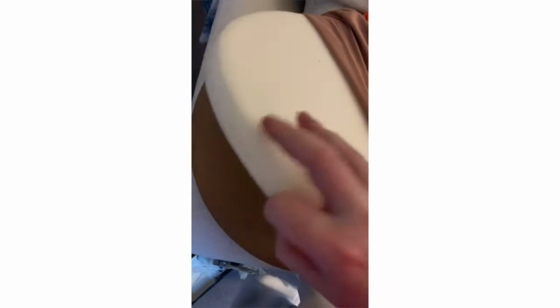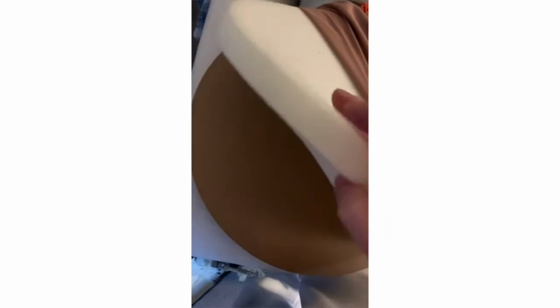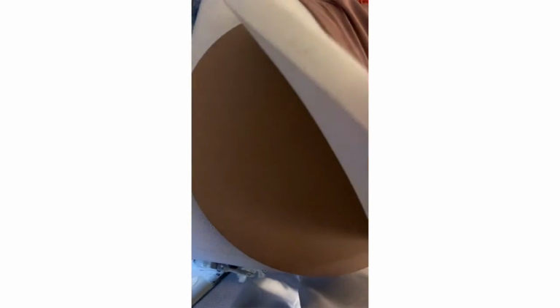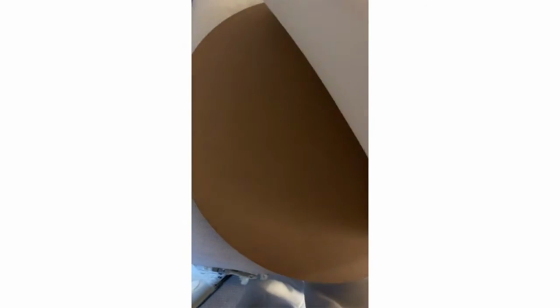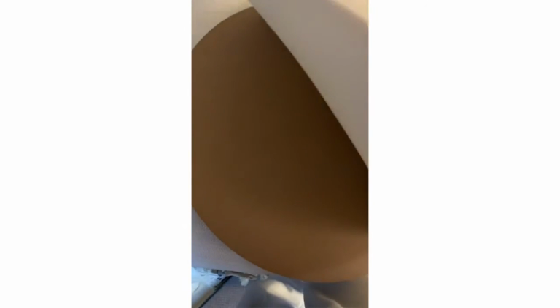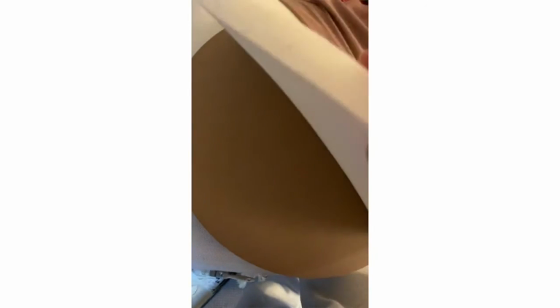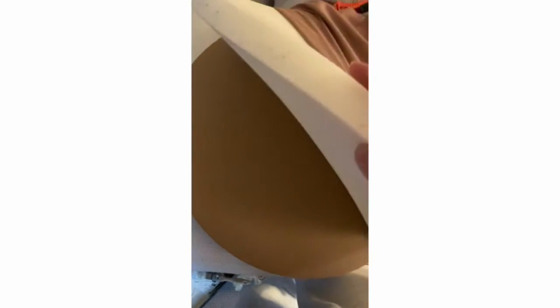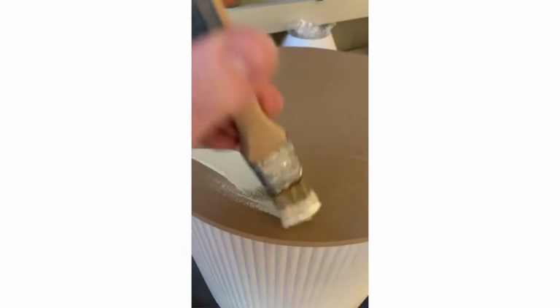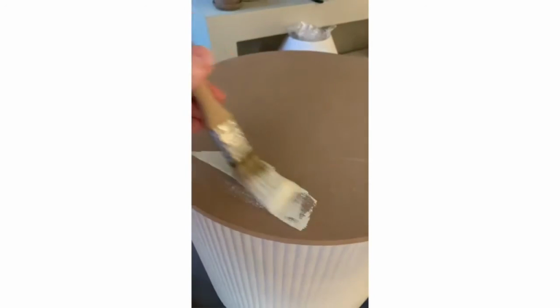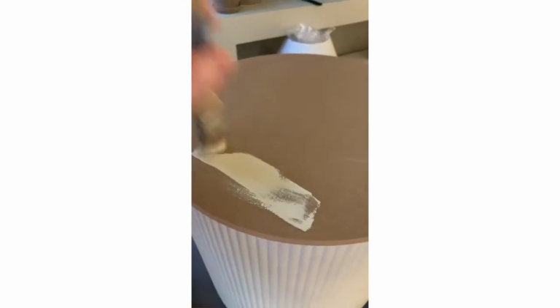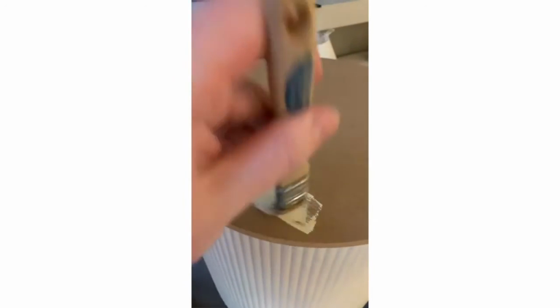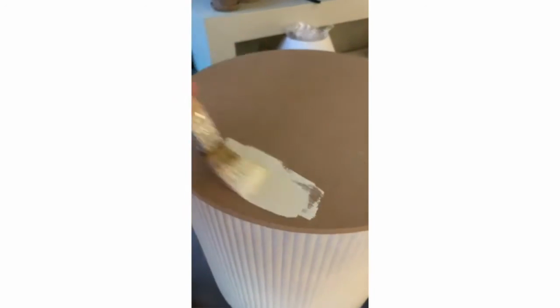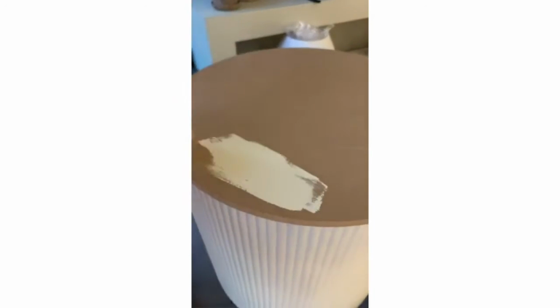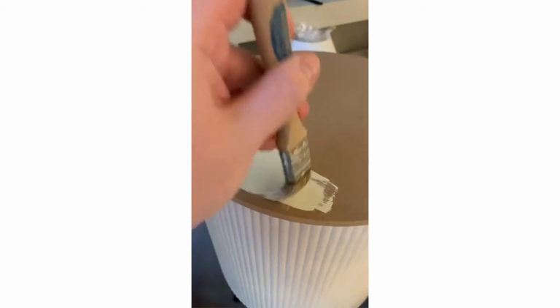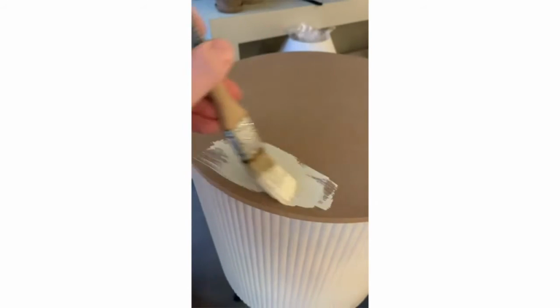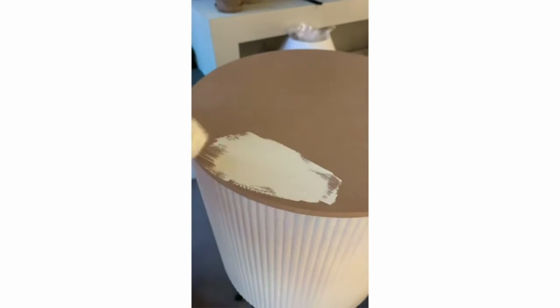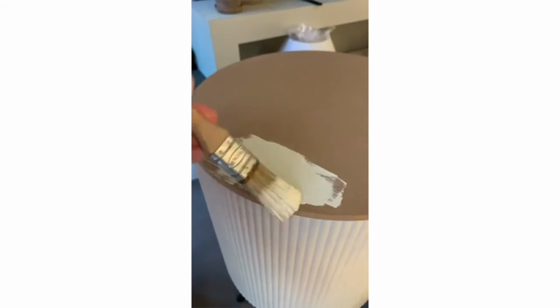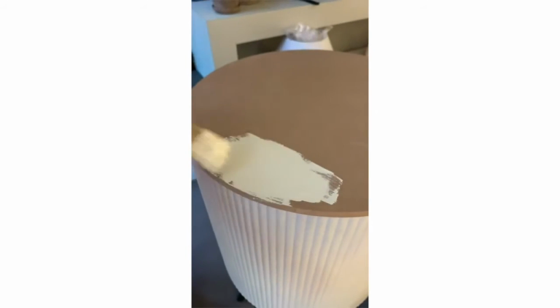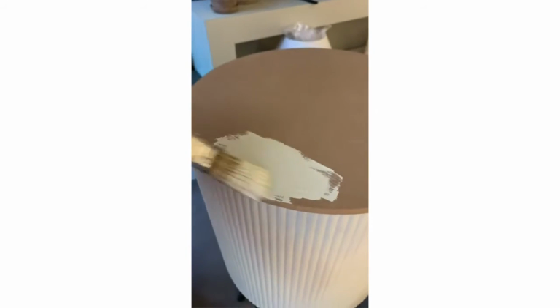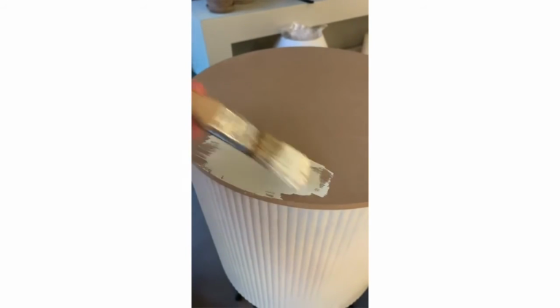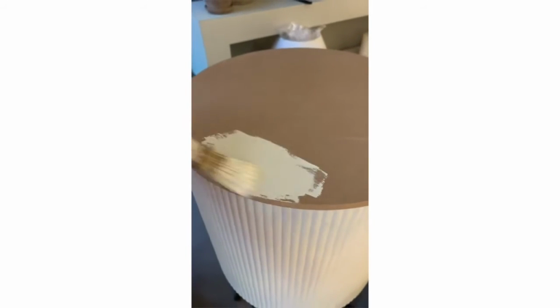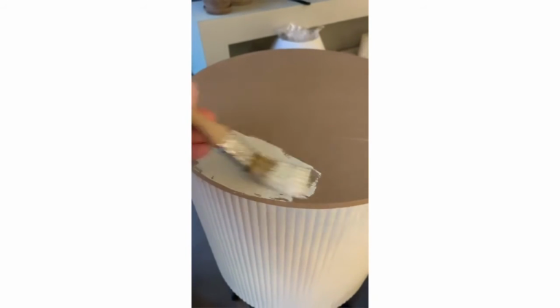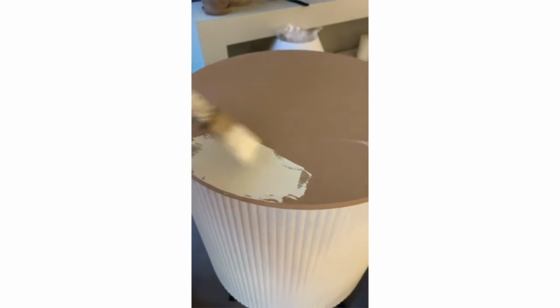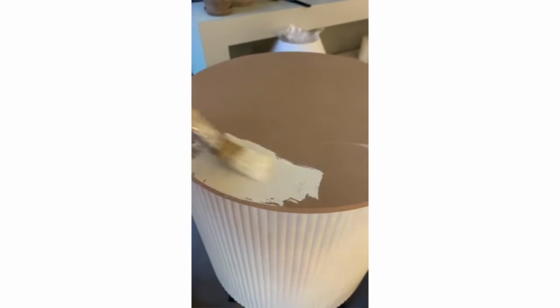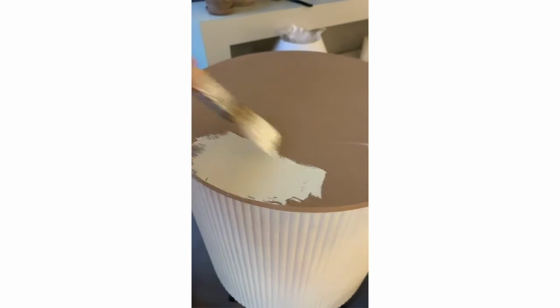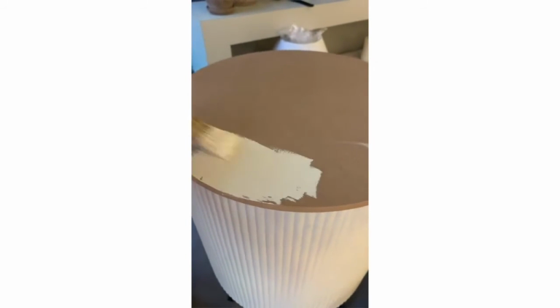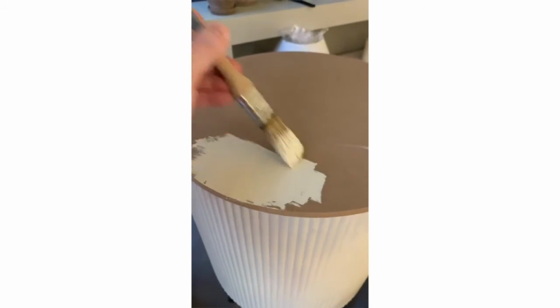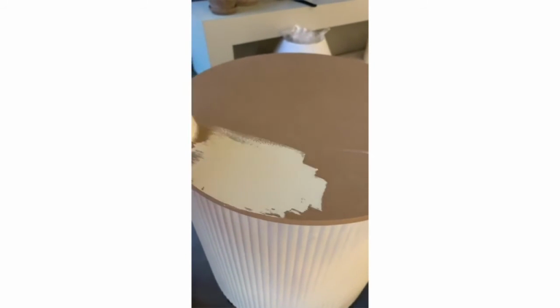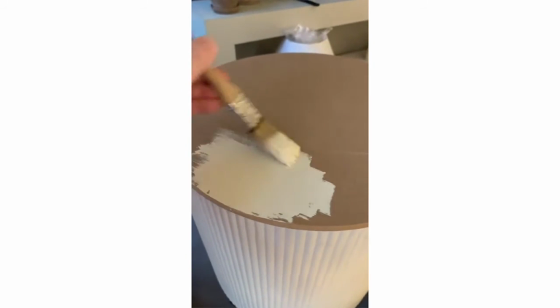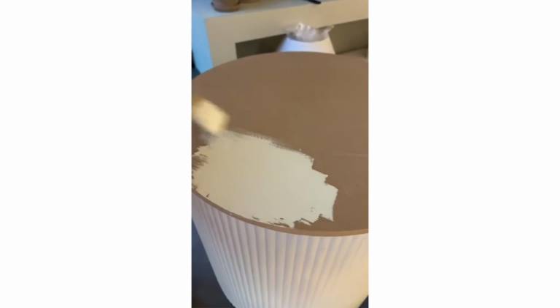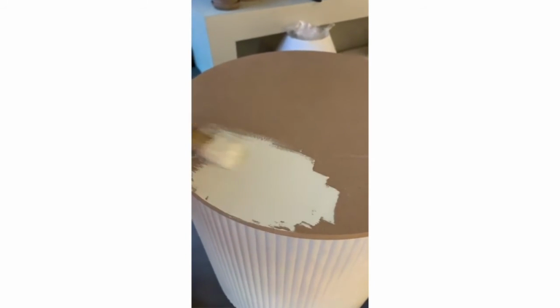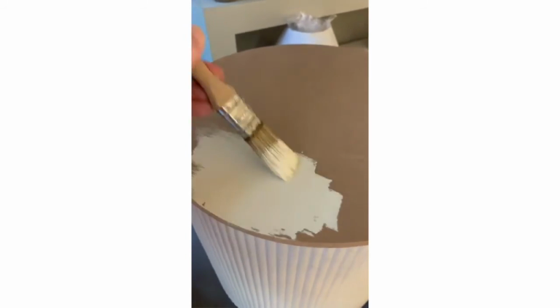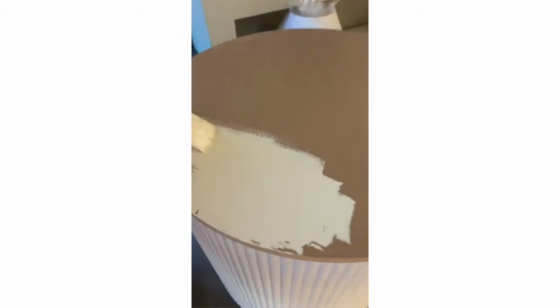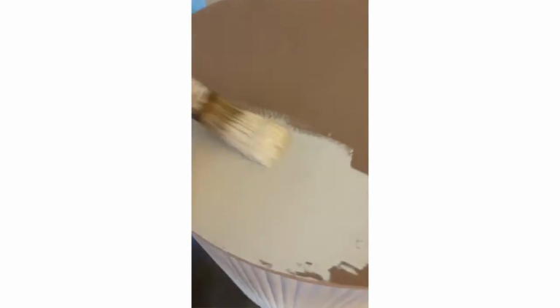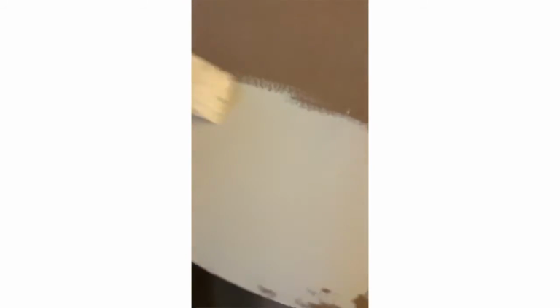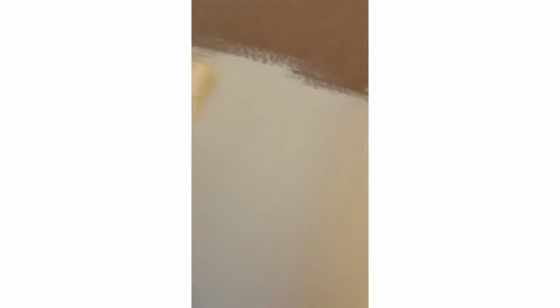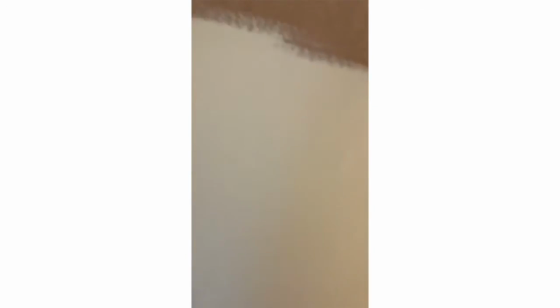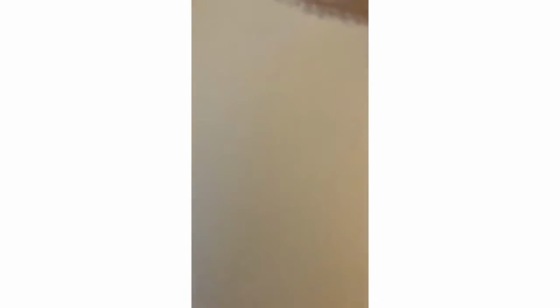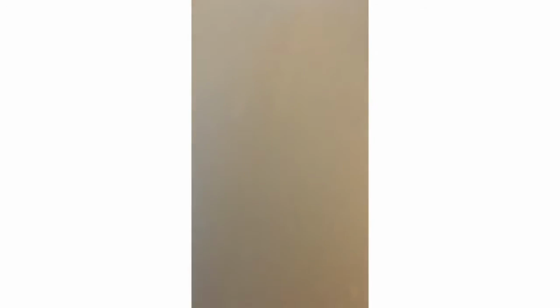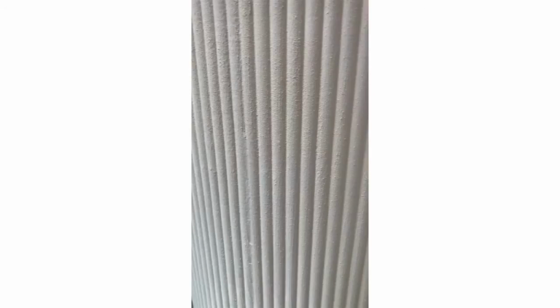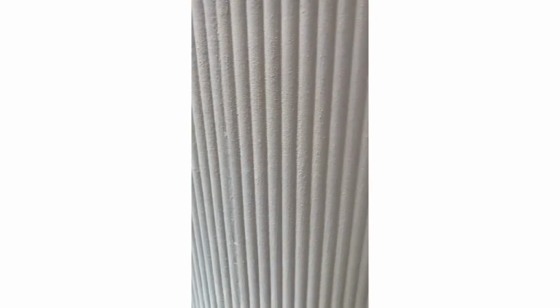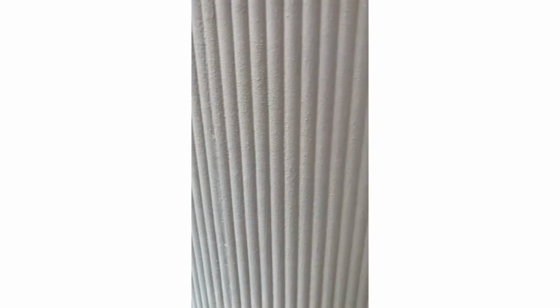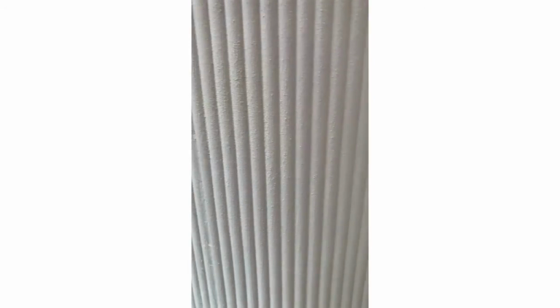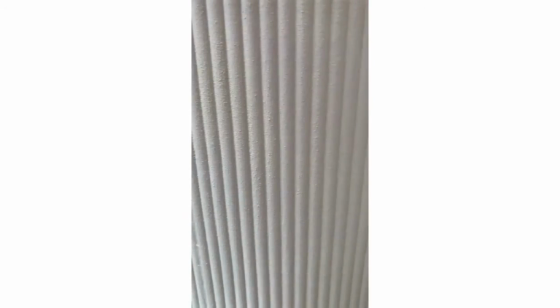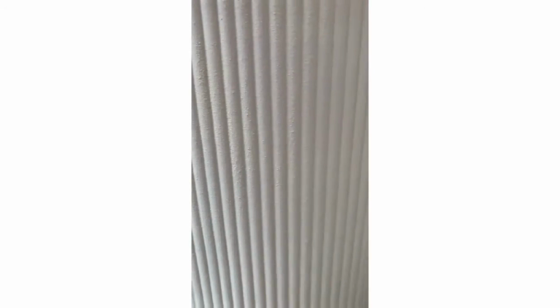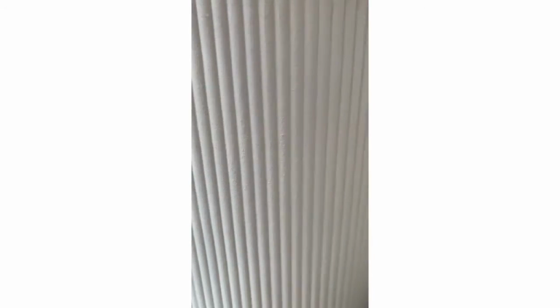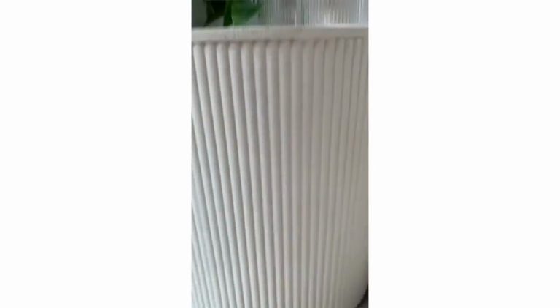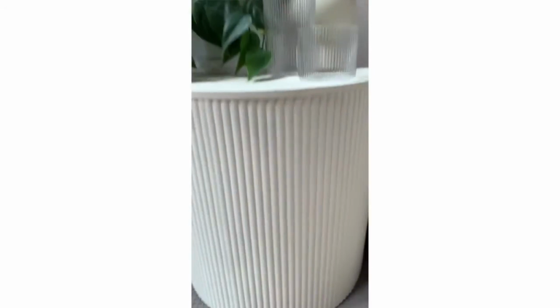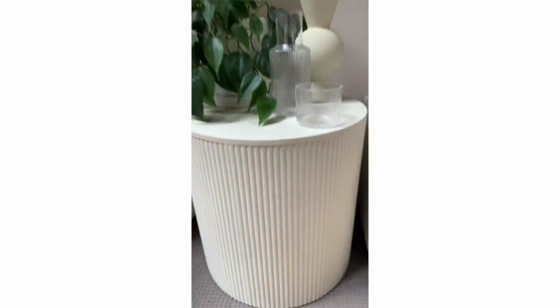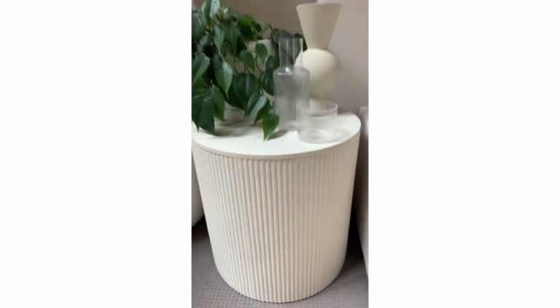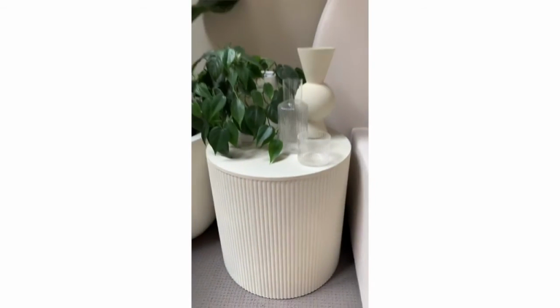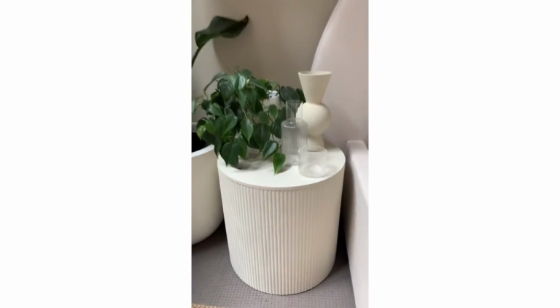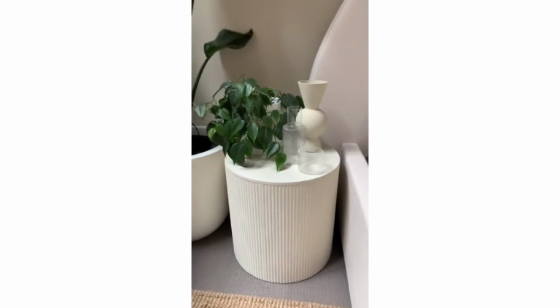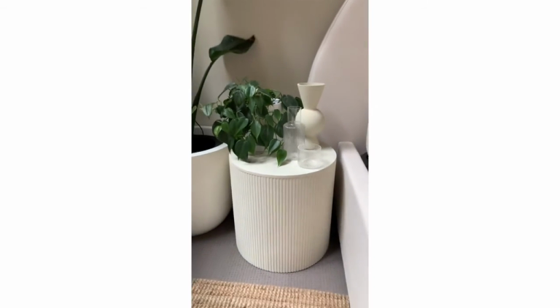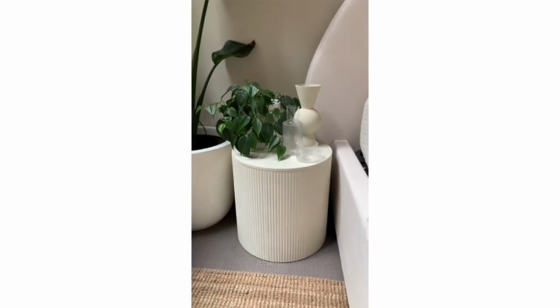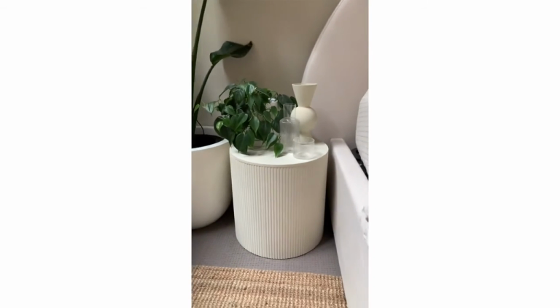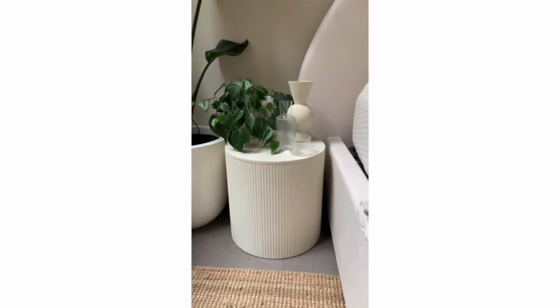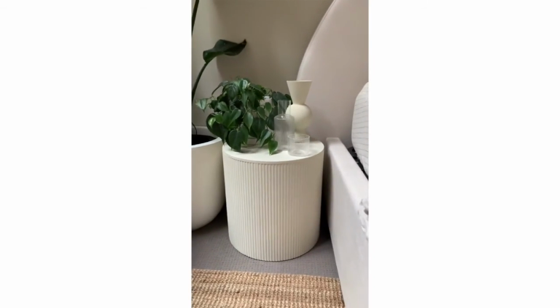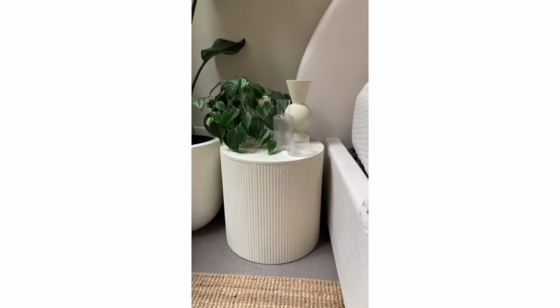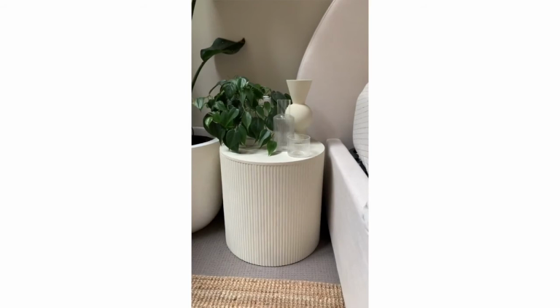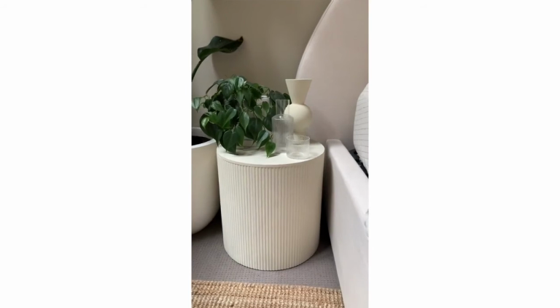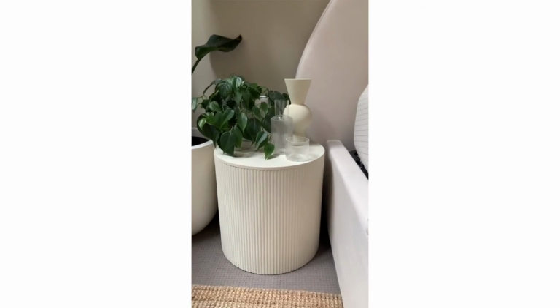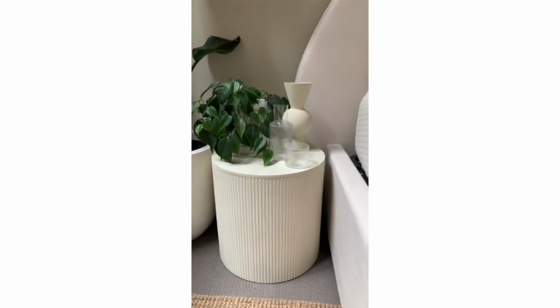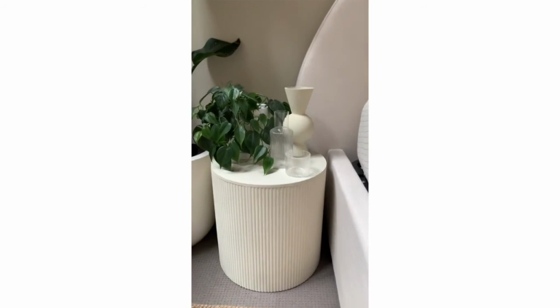You remove the fabric and the foam off the lid, paint it up, and then you have an amazing looking bedside table. I did a pair and it only cost $30.